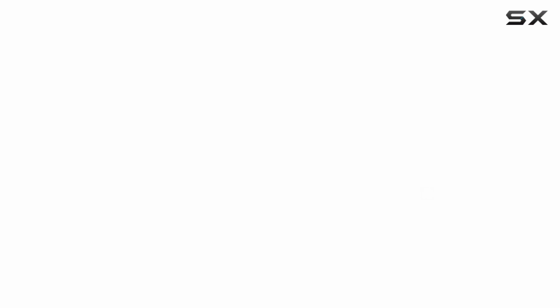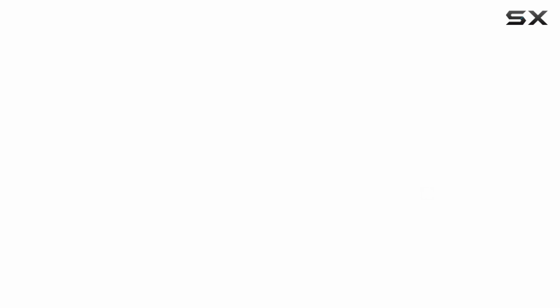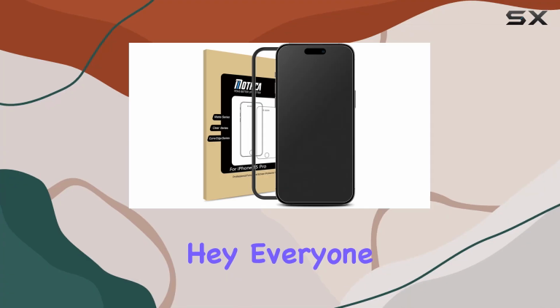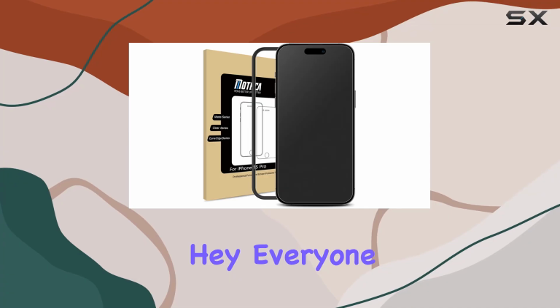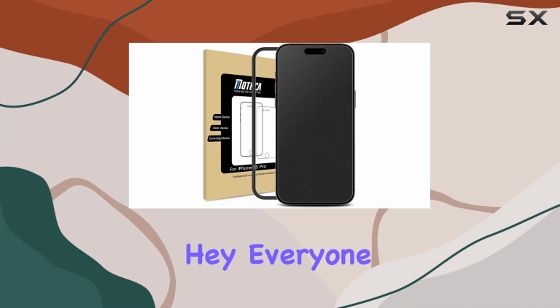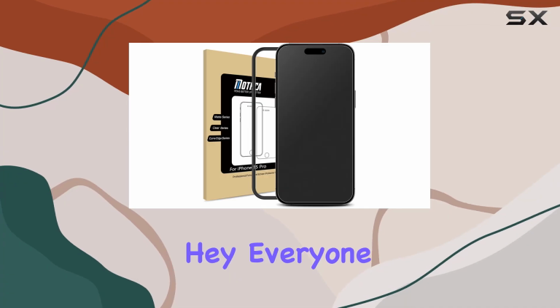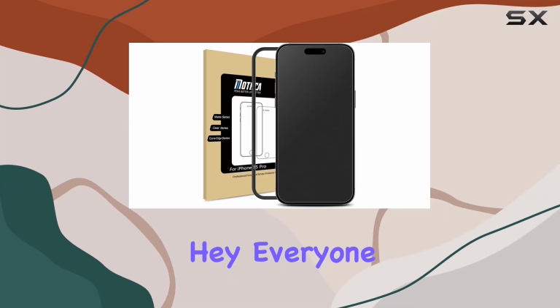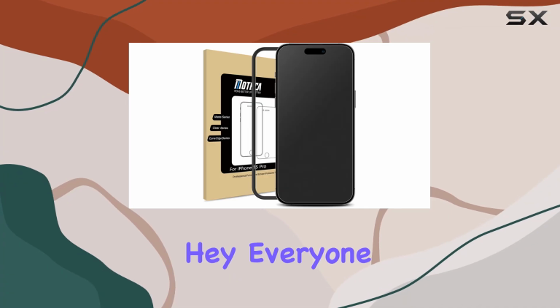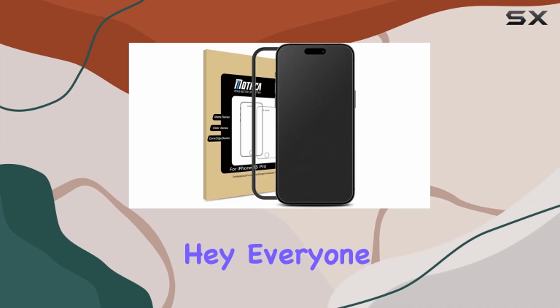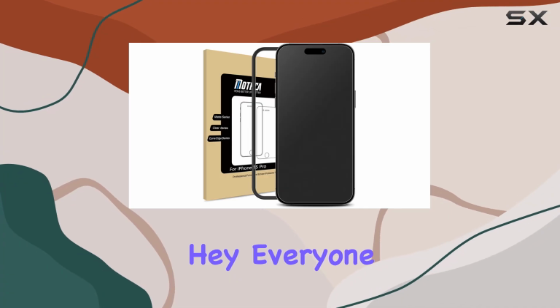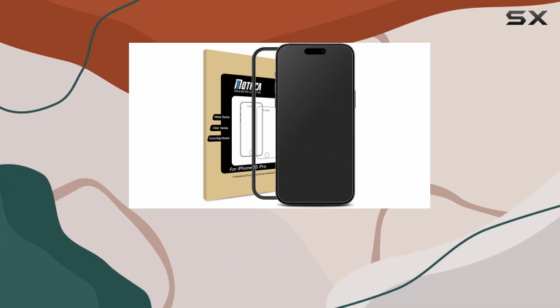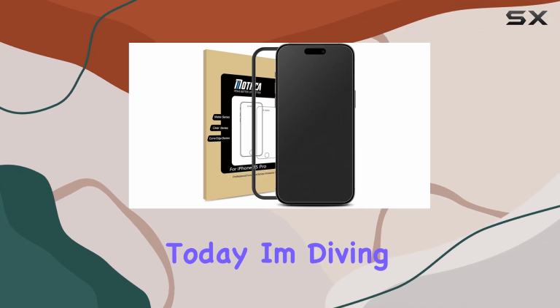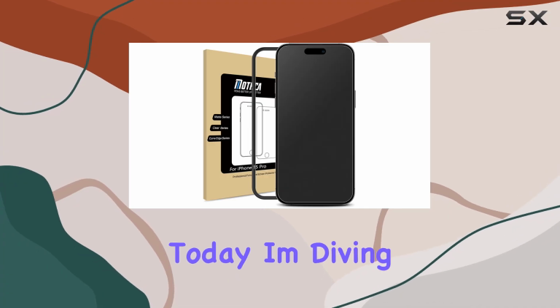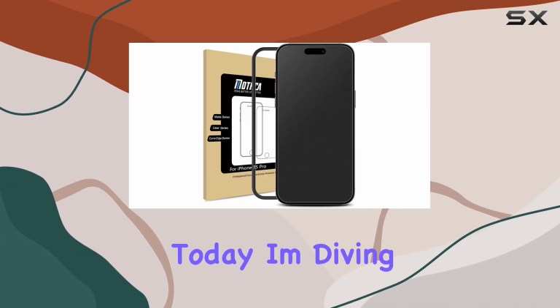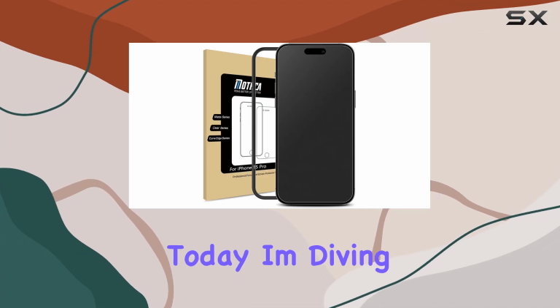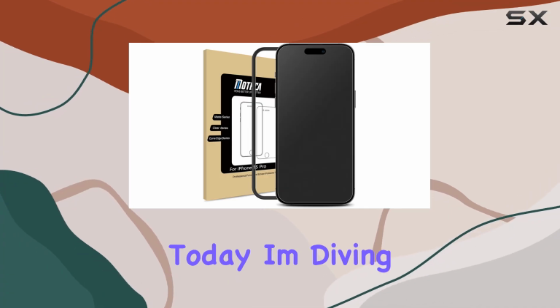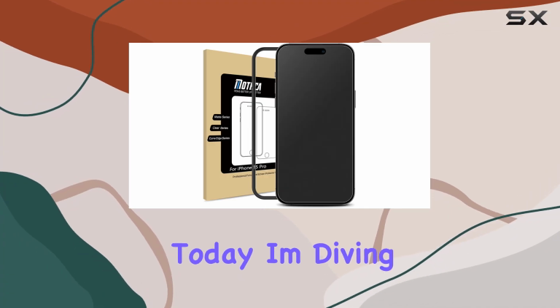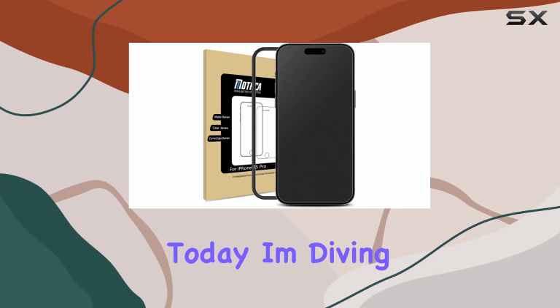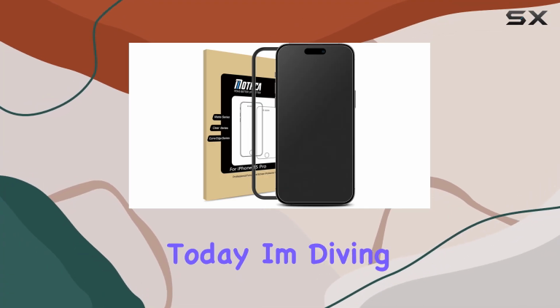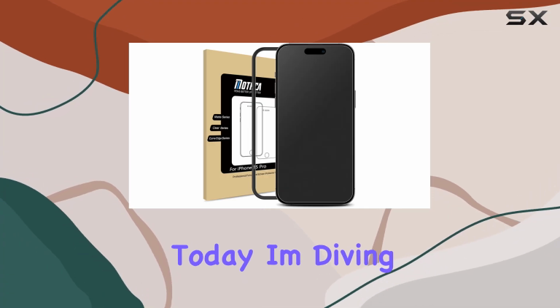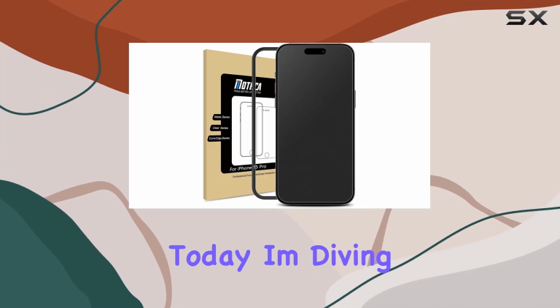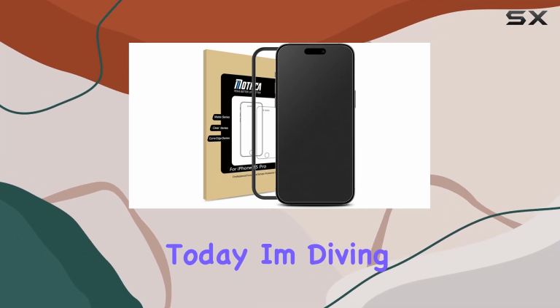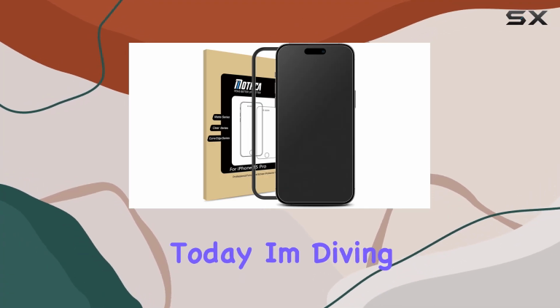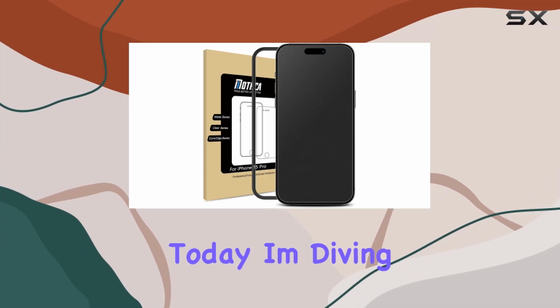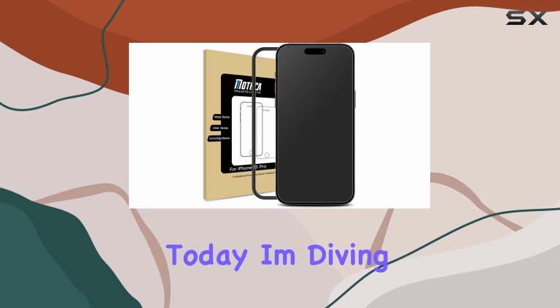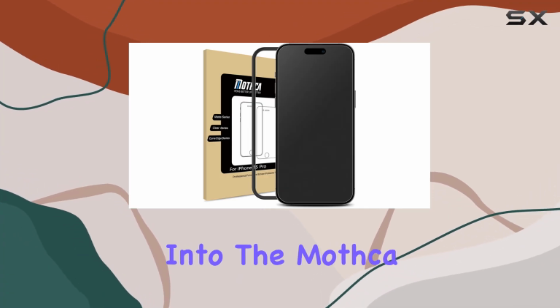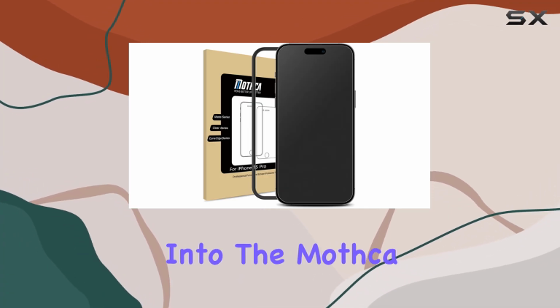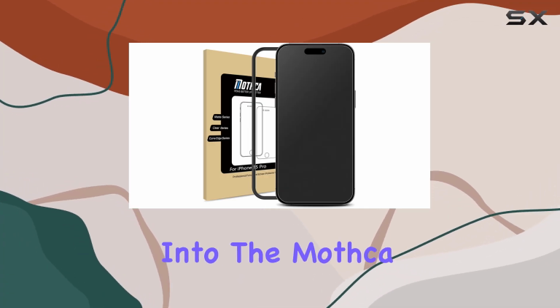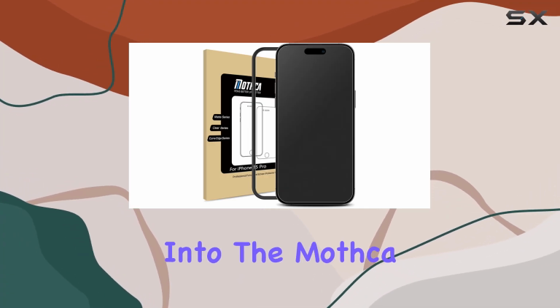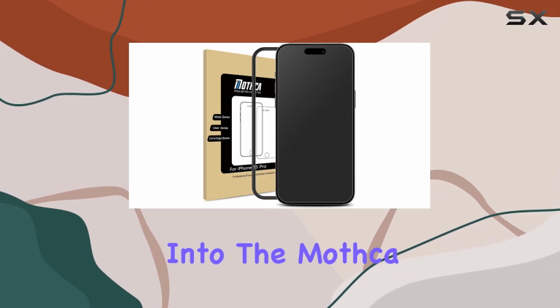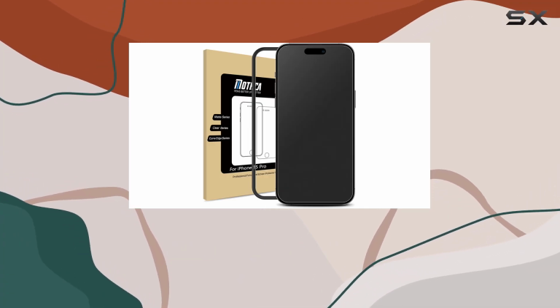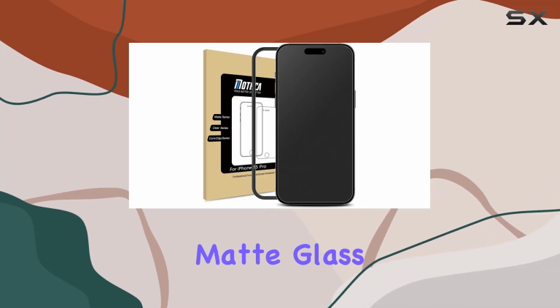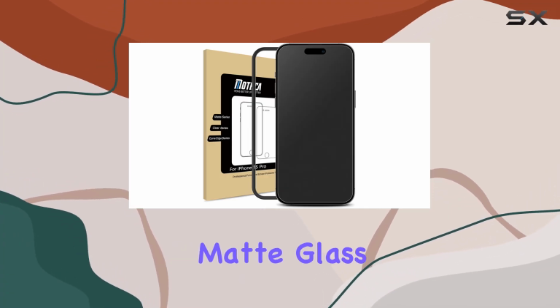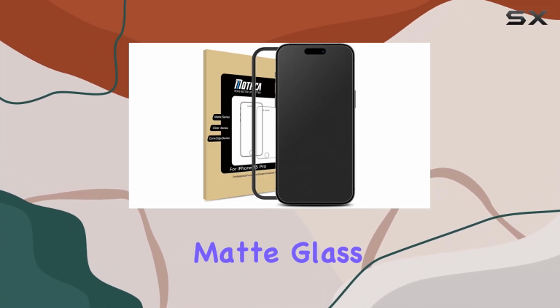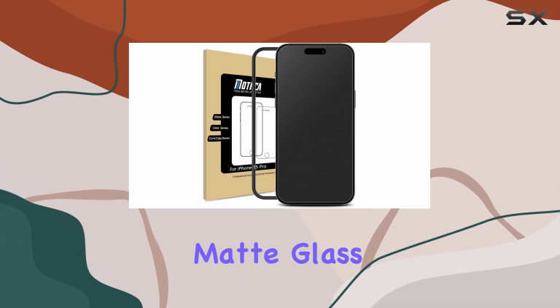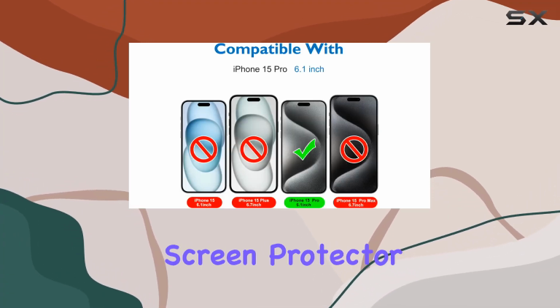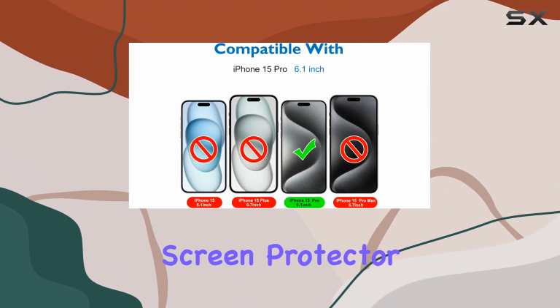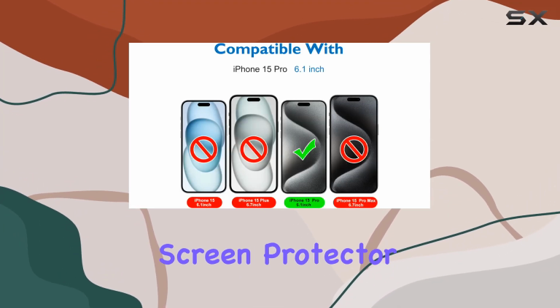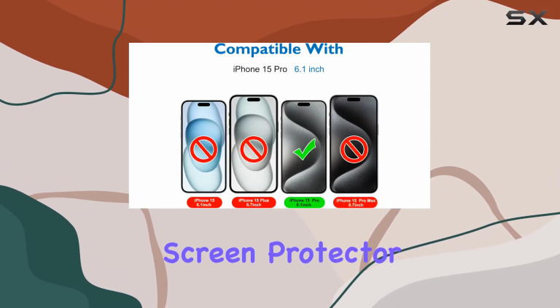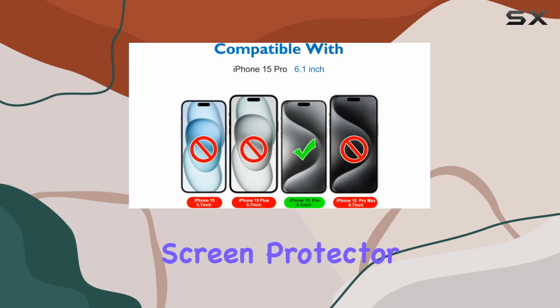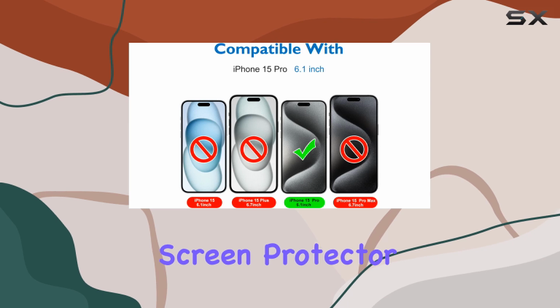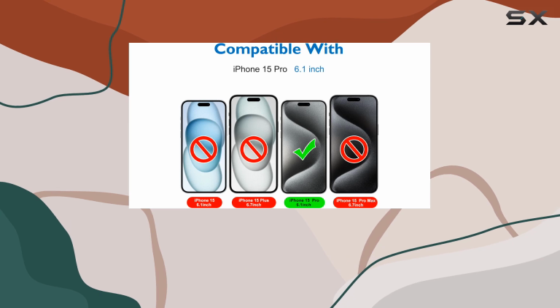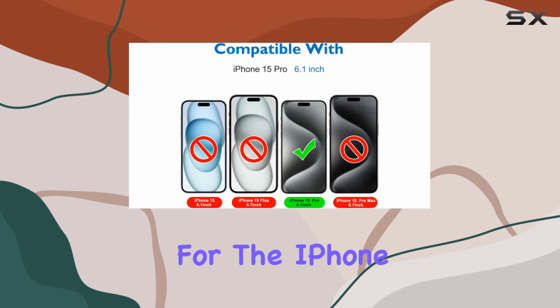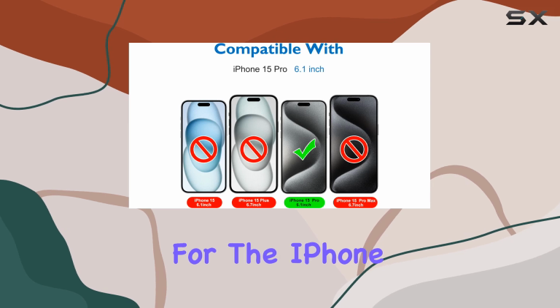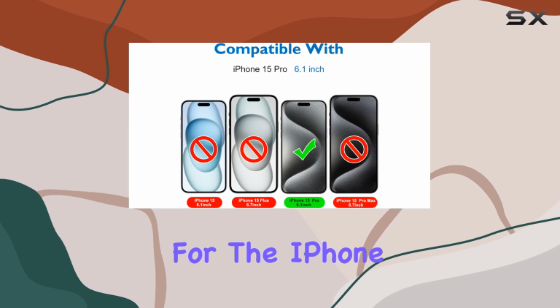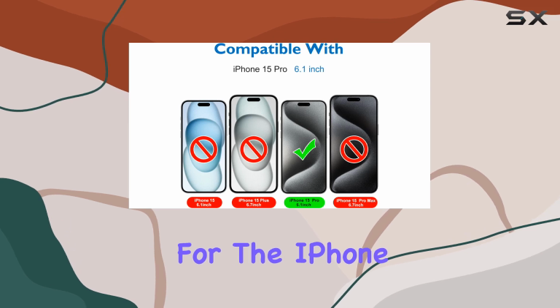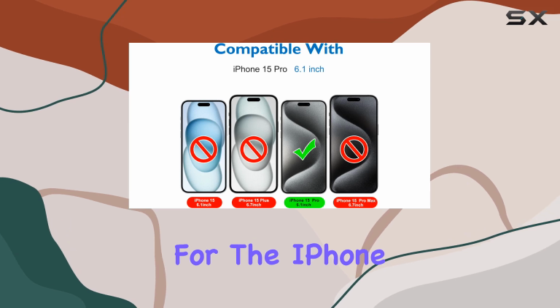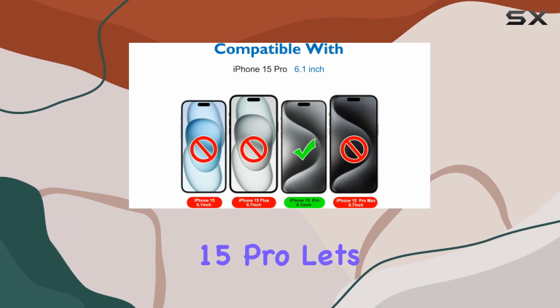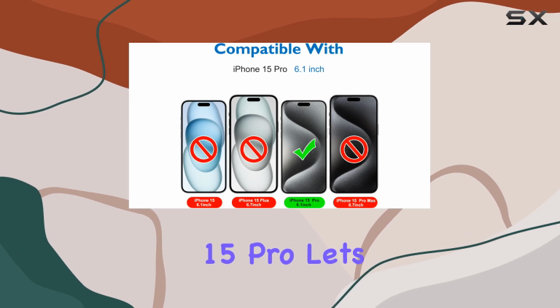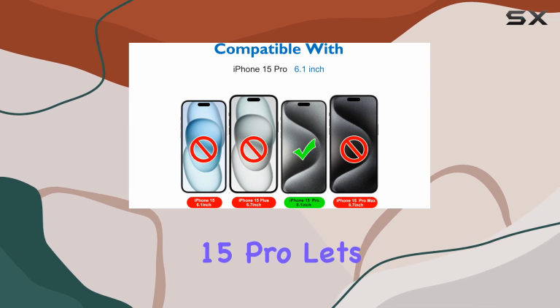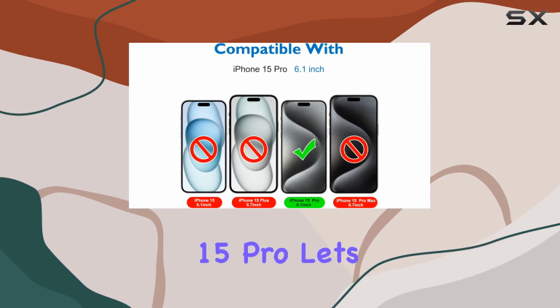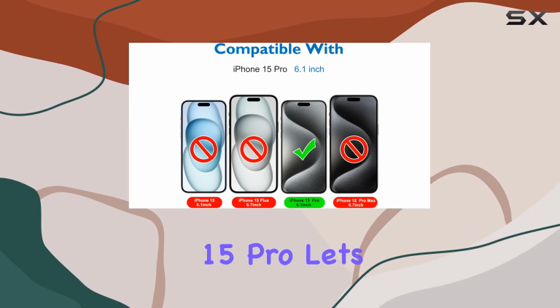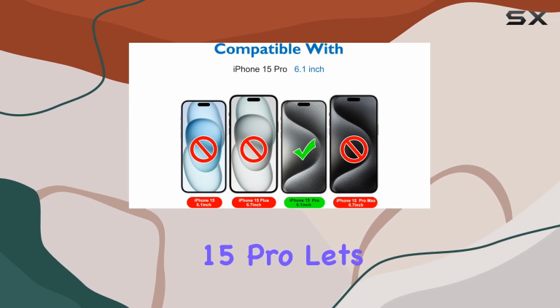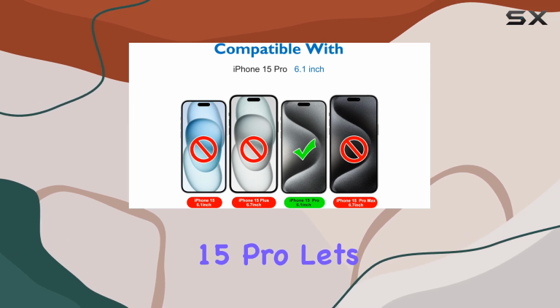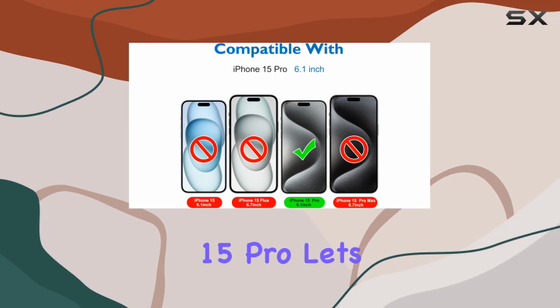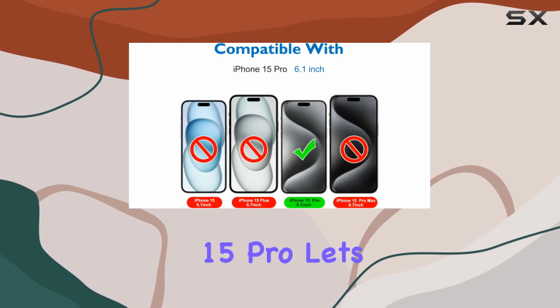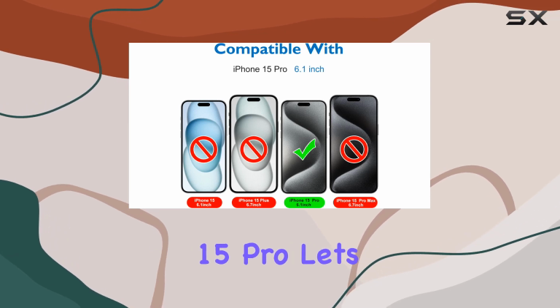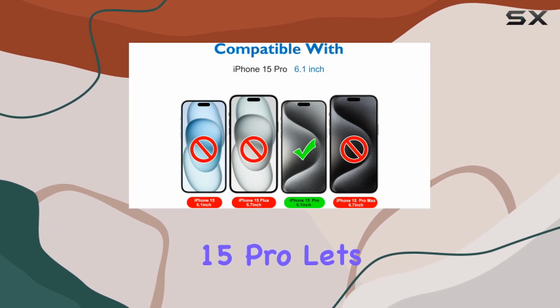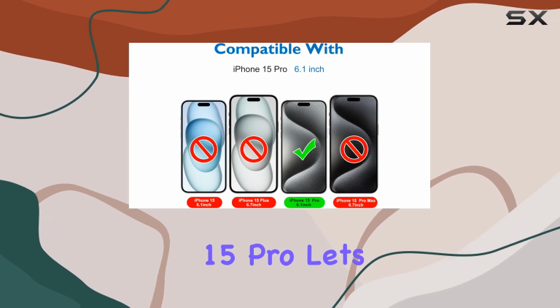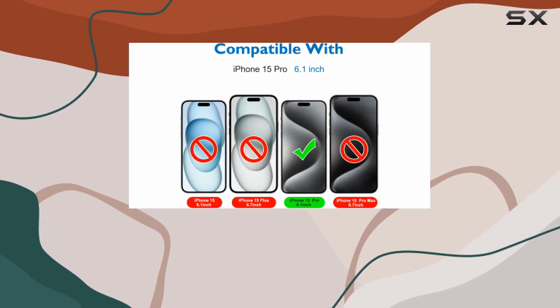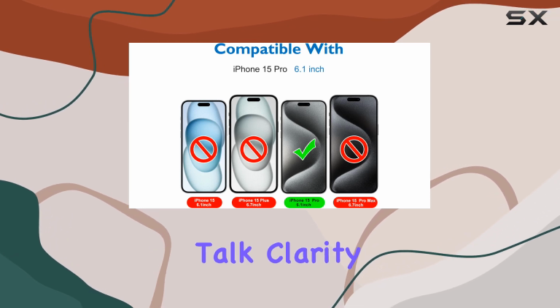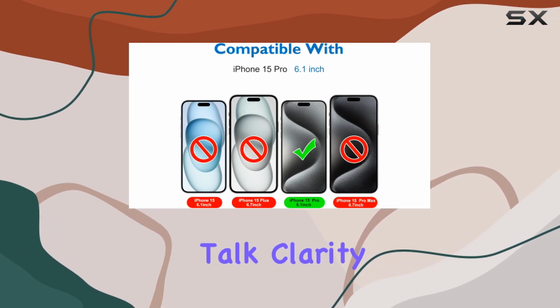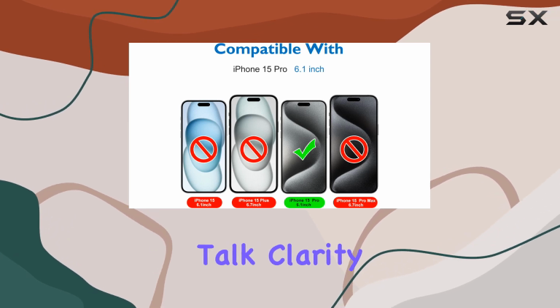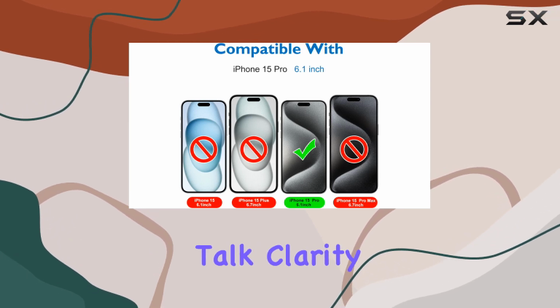Hey everyone, today I'm diving into the Mothca Matte Glass screen protector for the iPhone 15 Pro. Let's talk clarity.